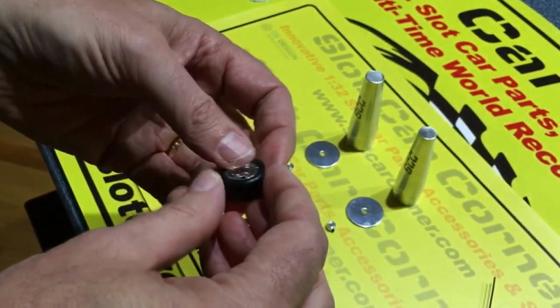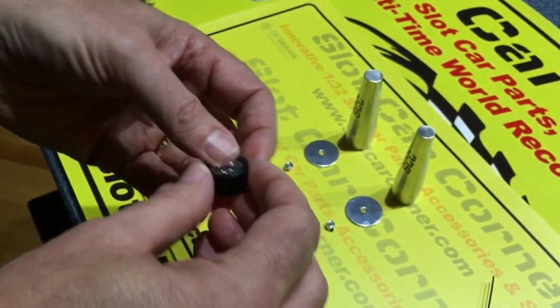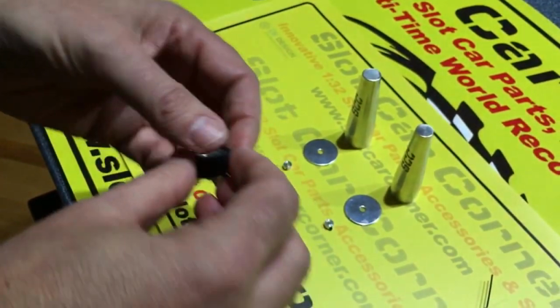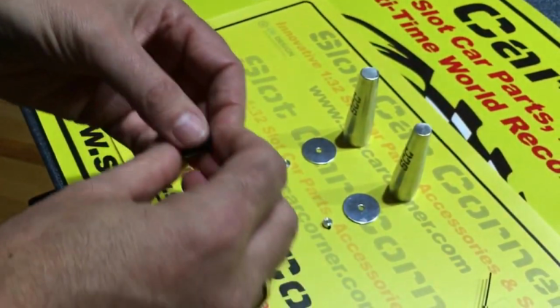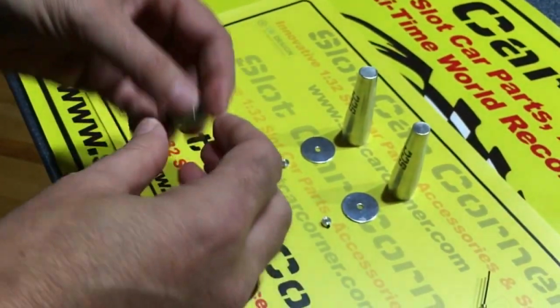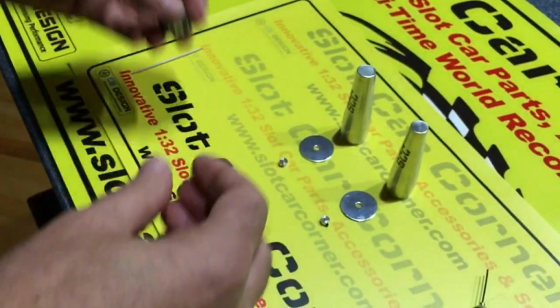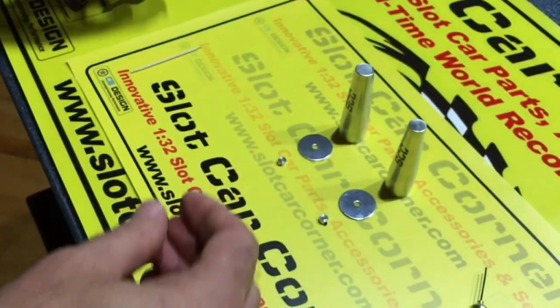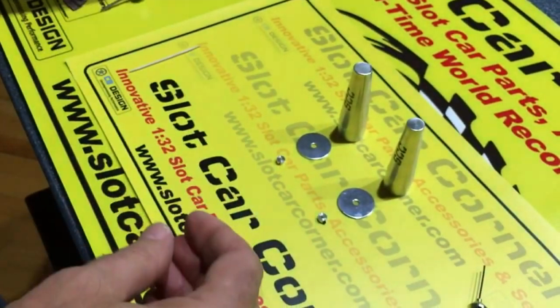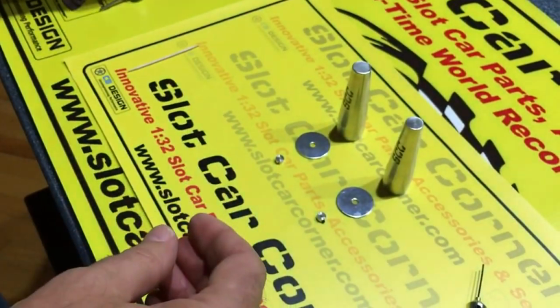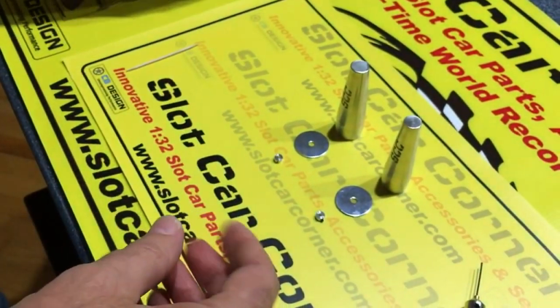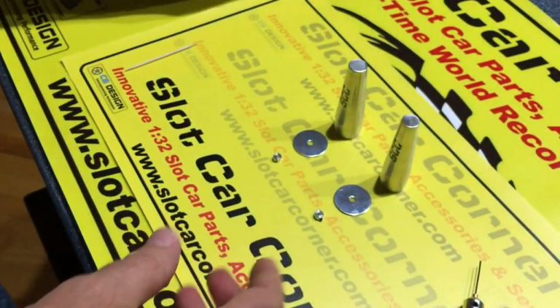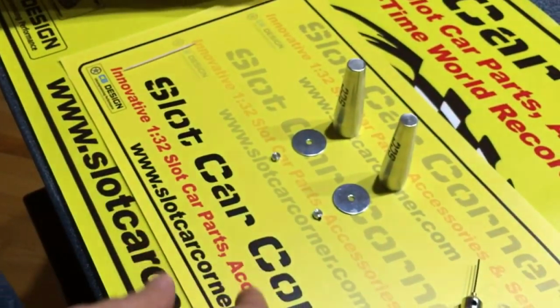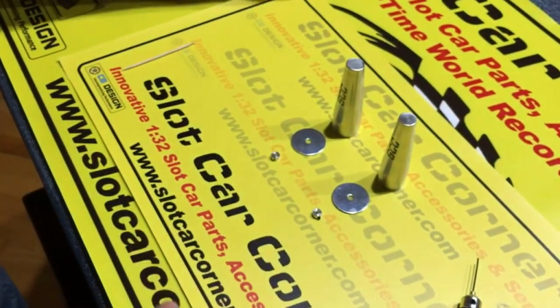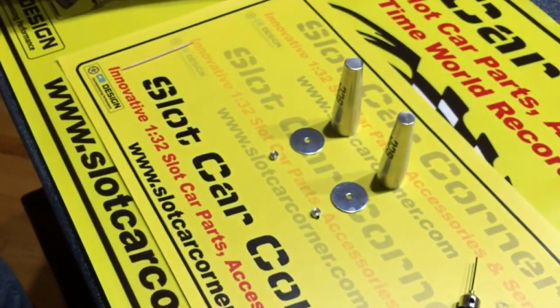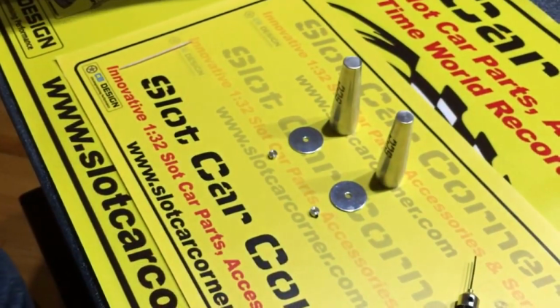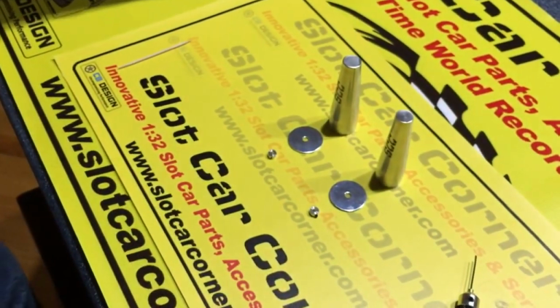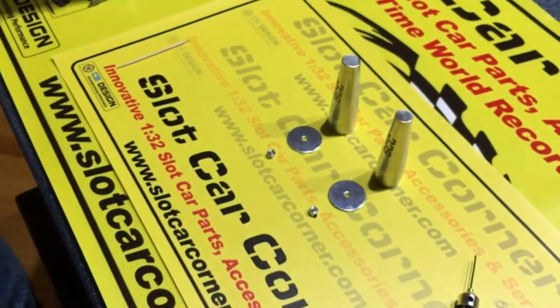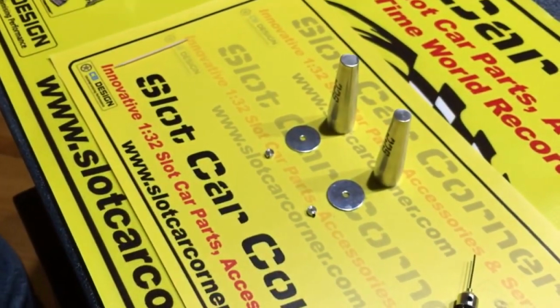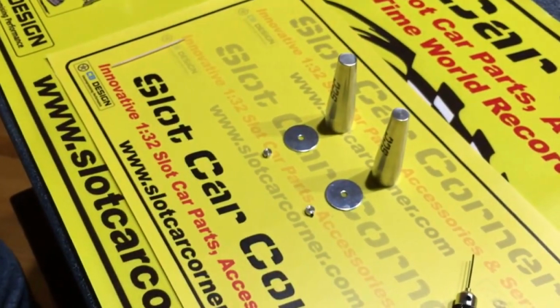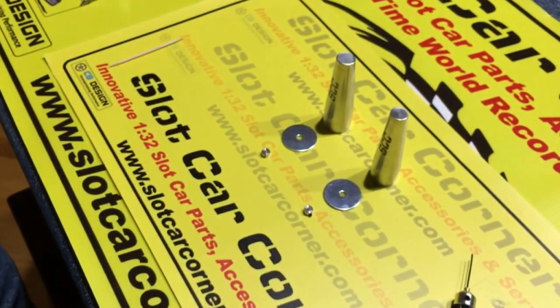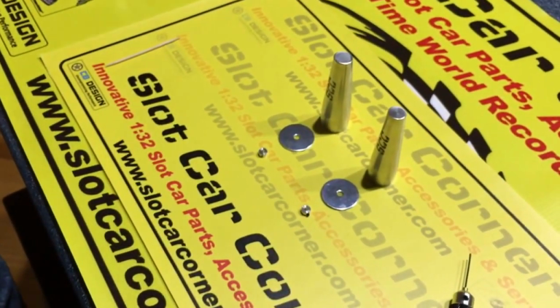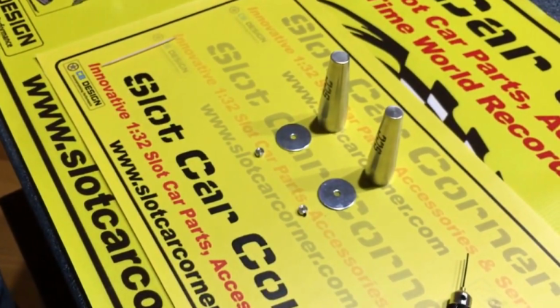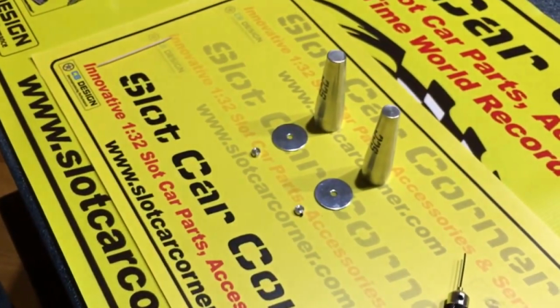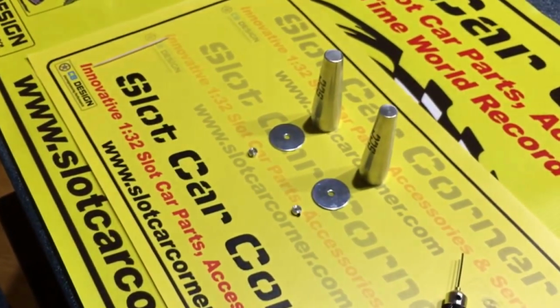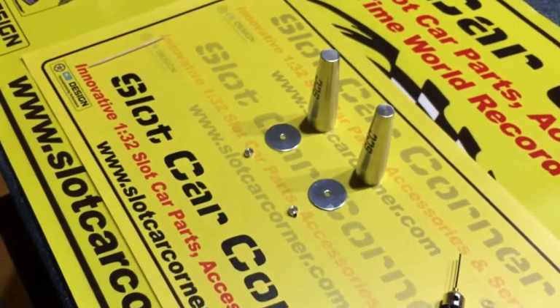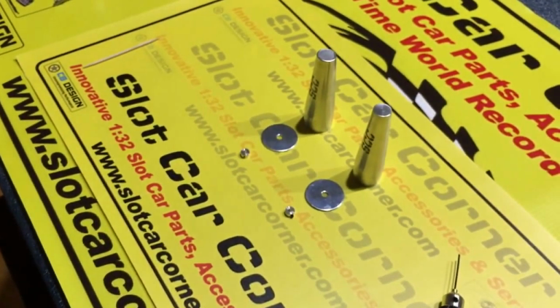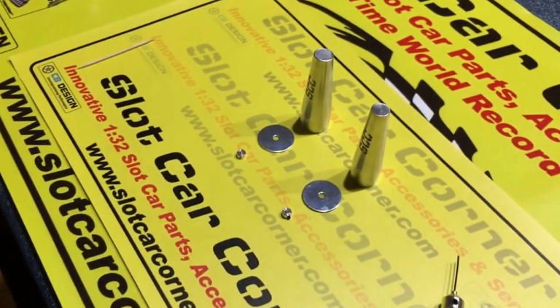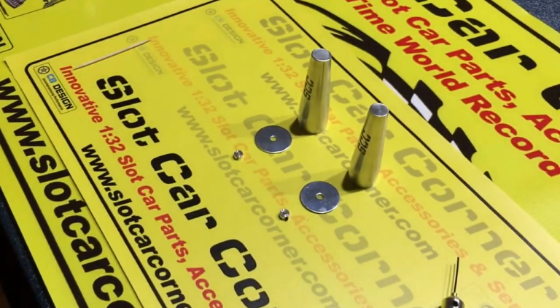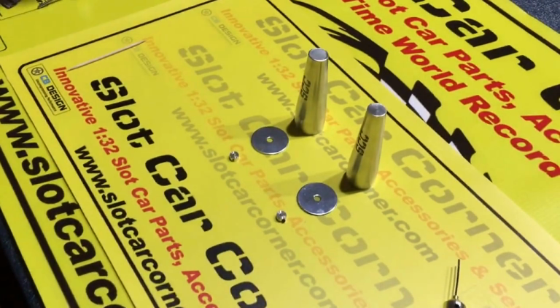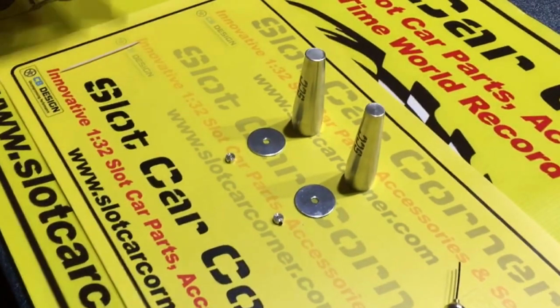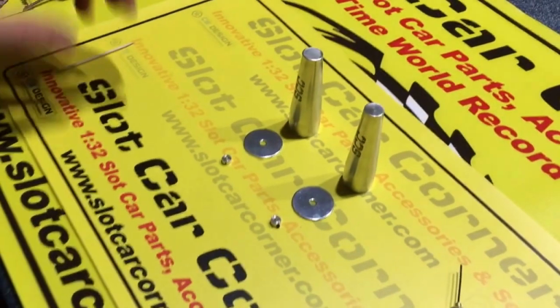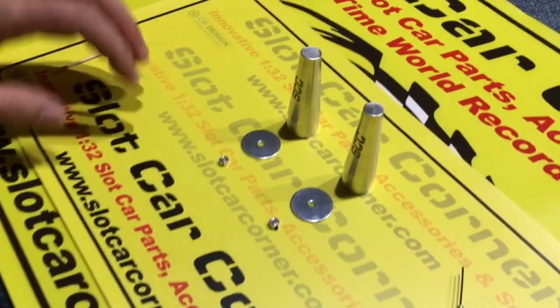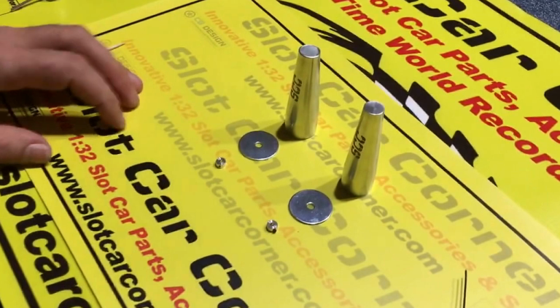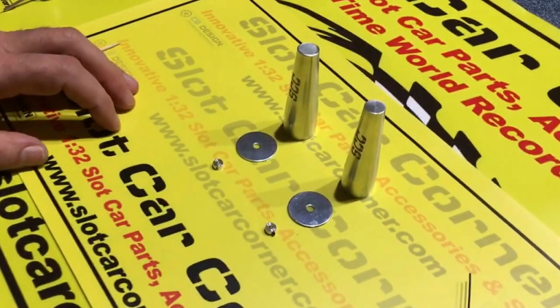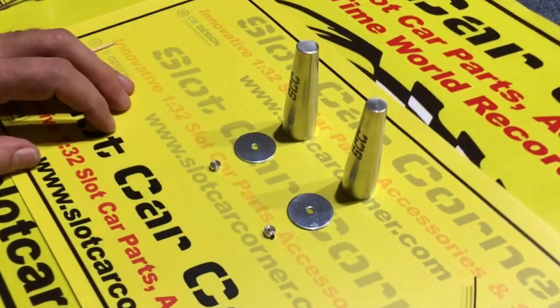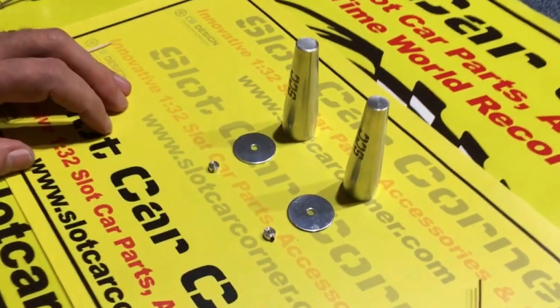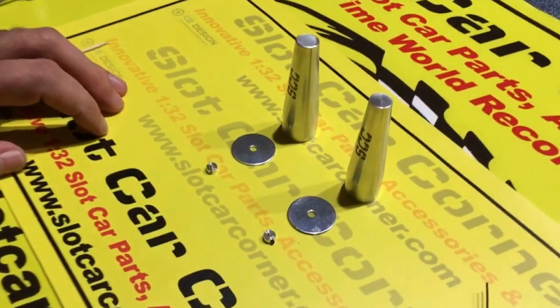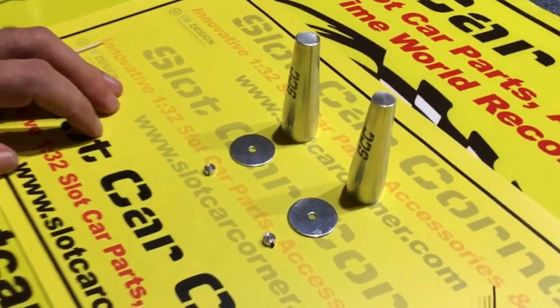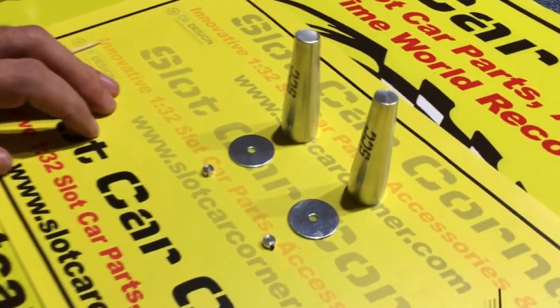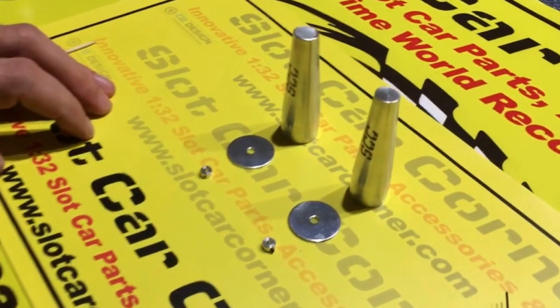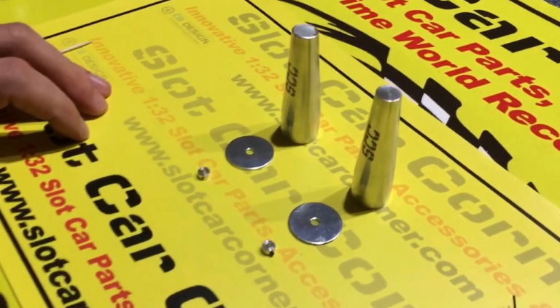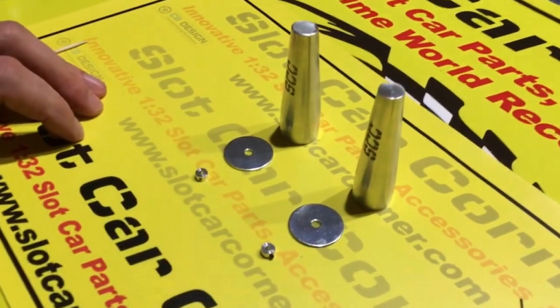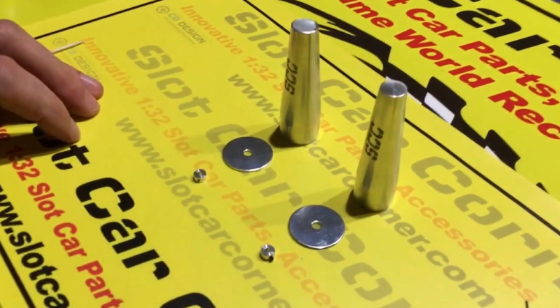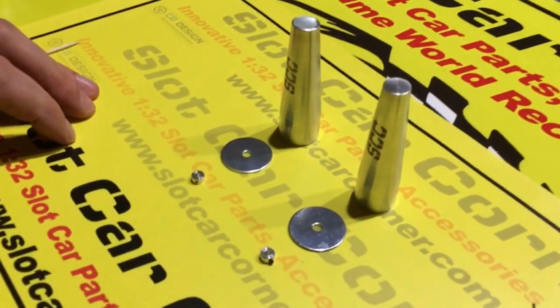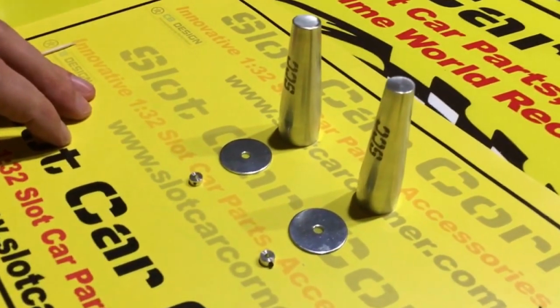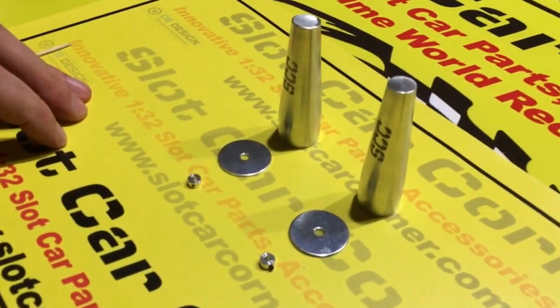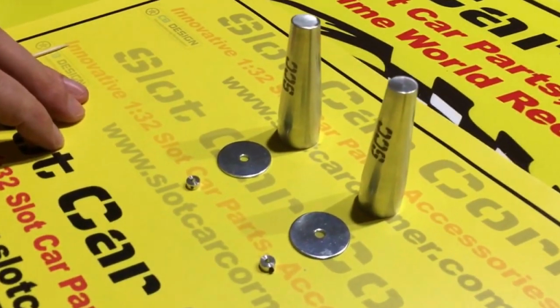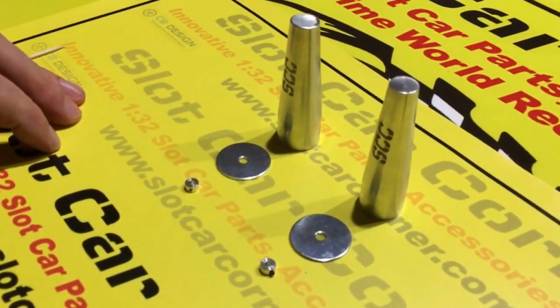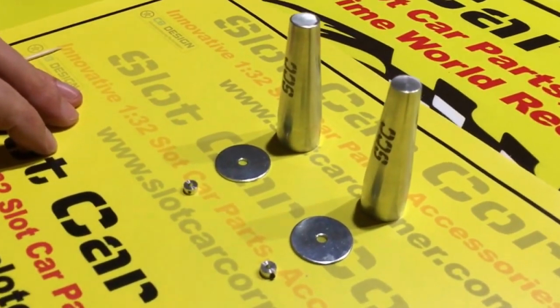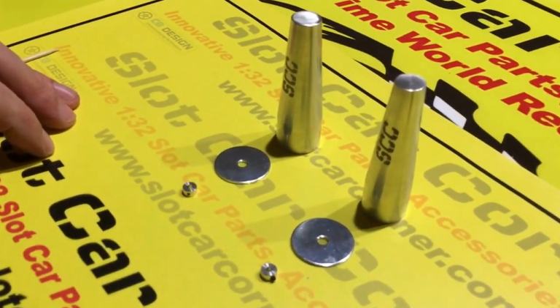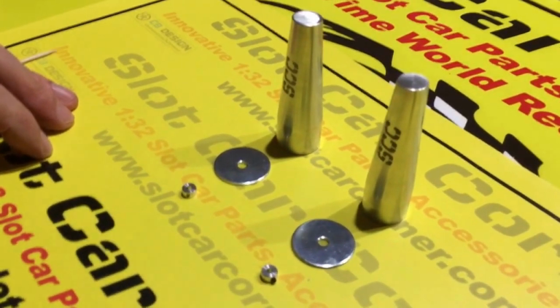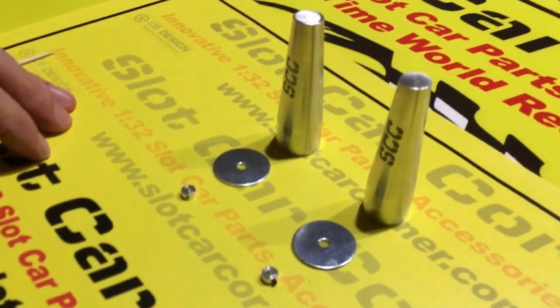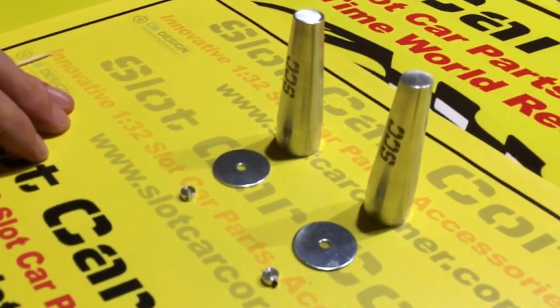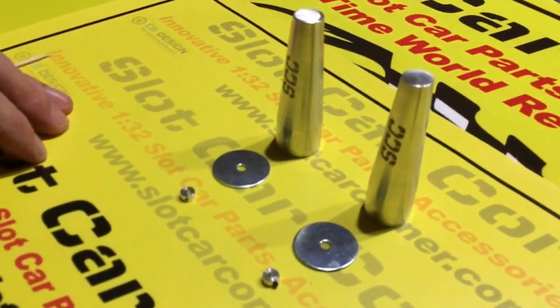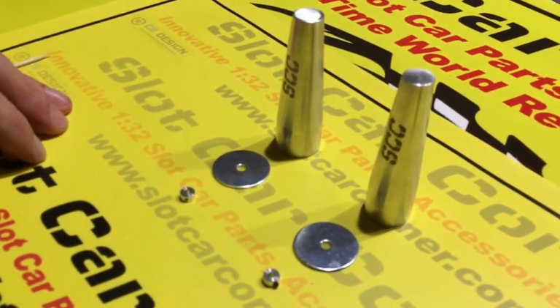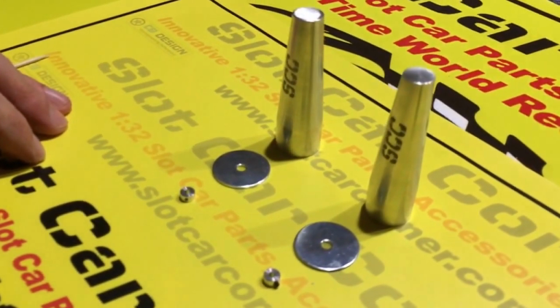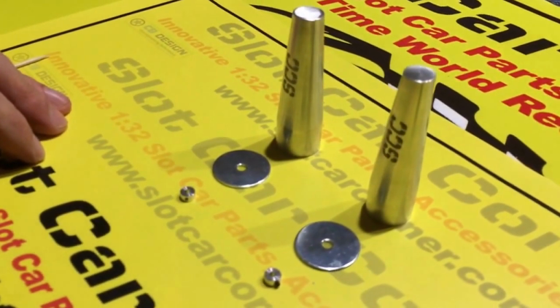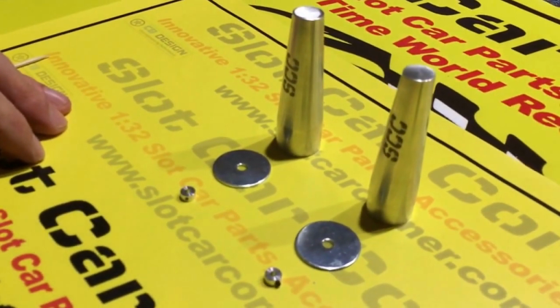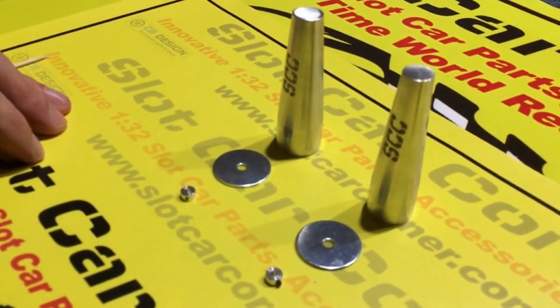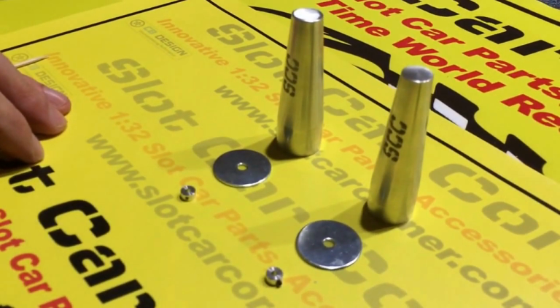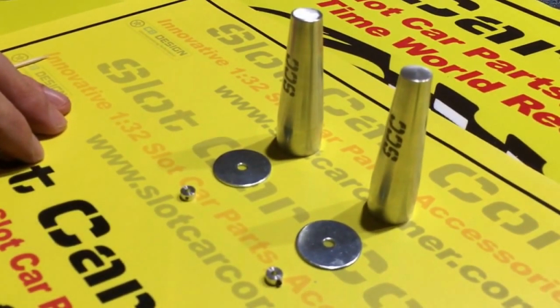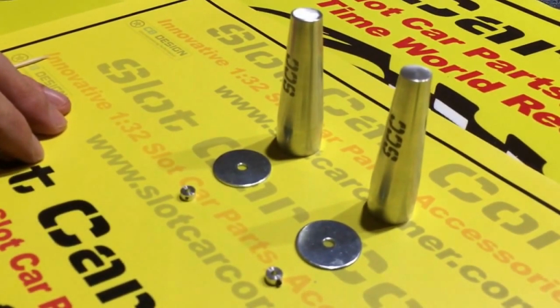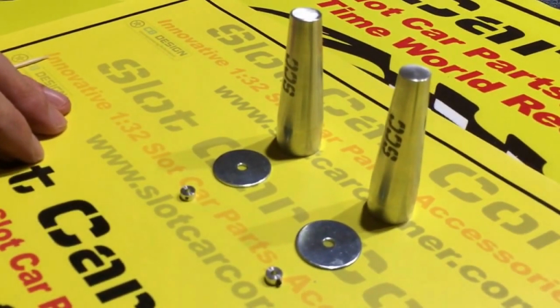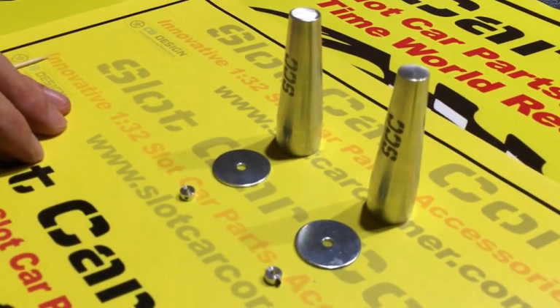So we're going to look at our tire gluing tool and see how it's a better mousetrap — it'll allow you to do this more easily and with more consistent results.